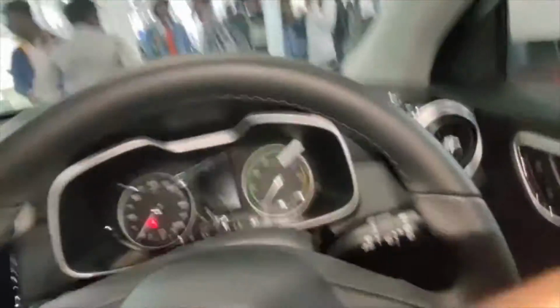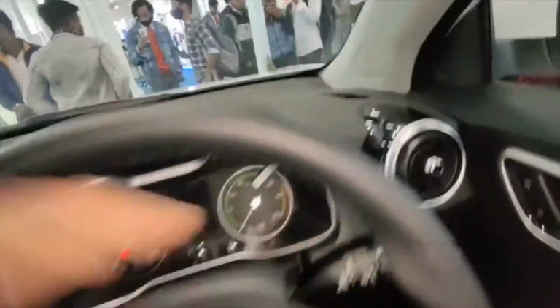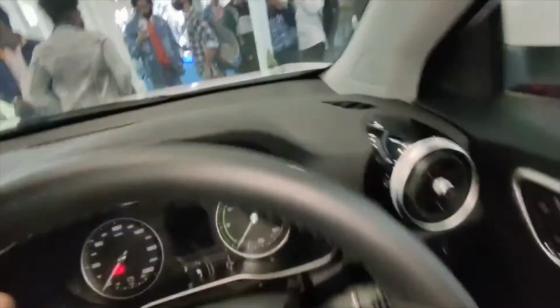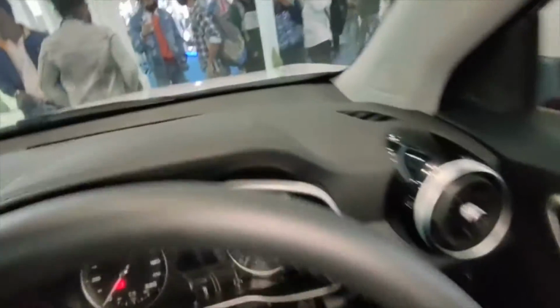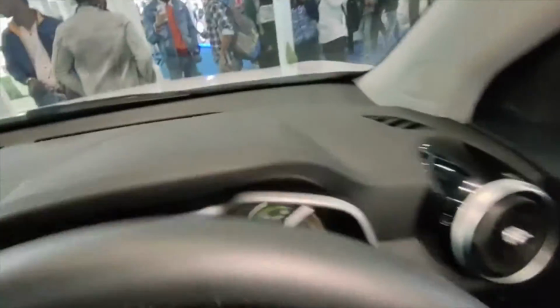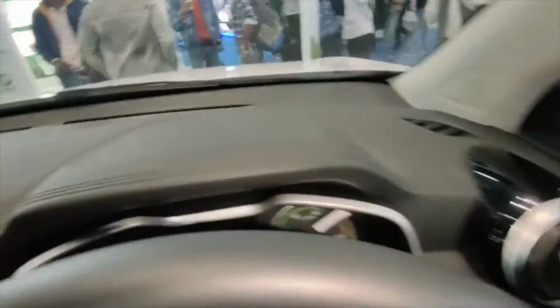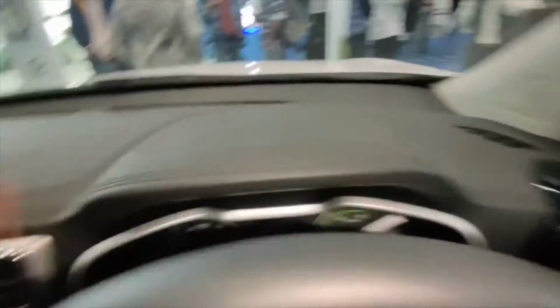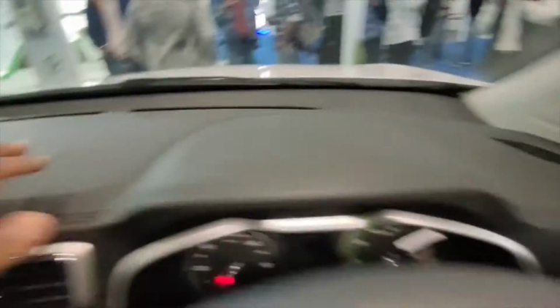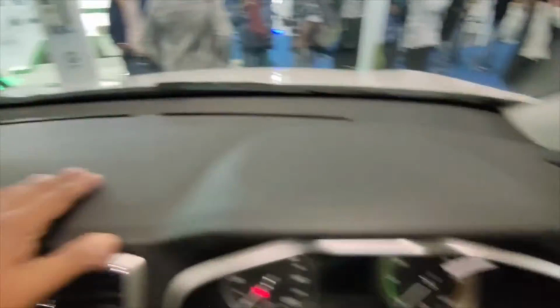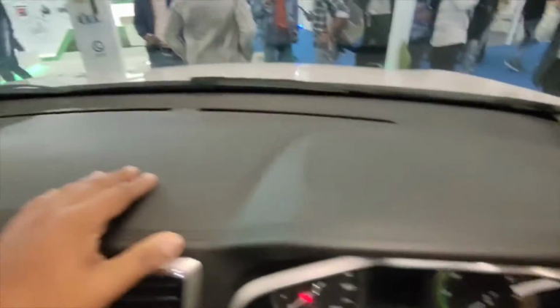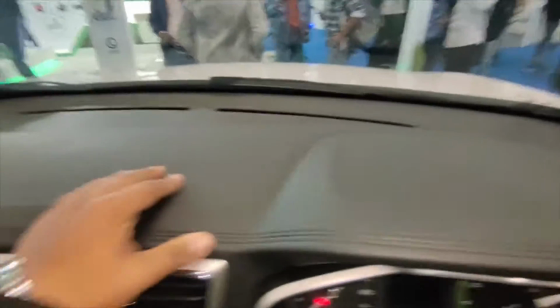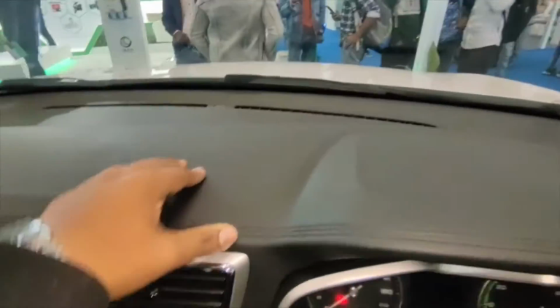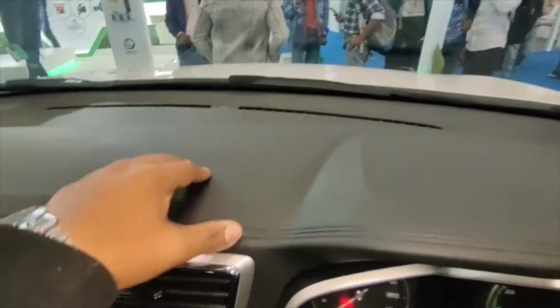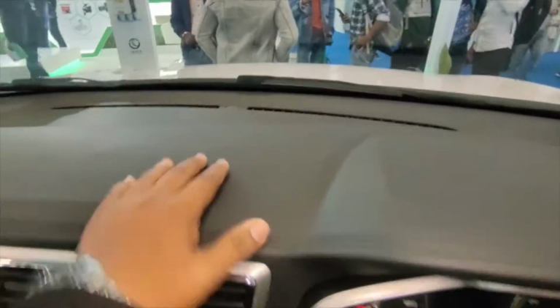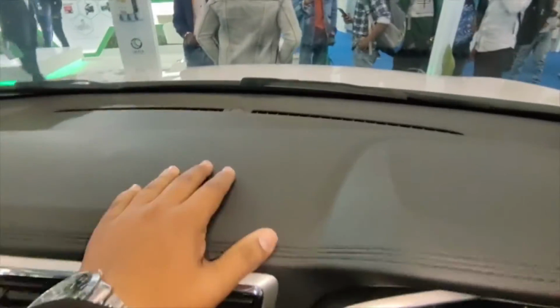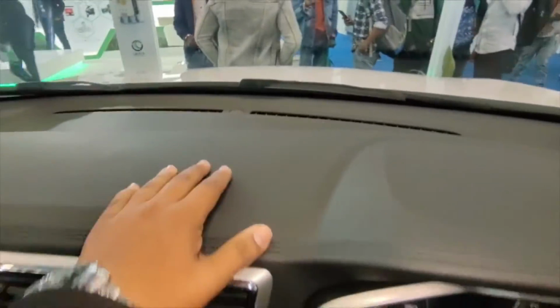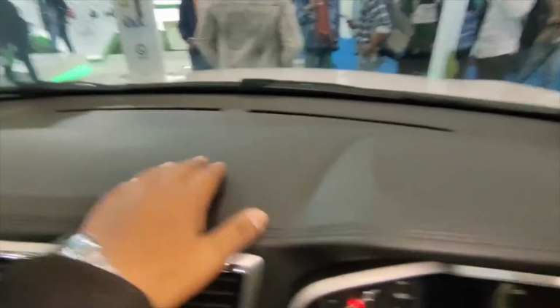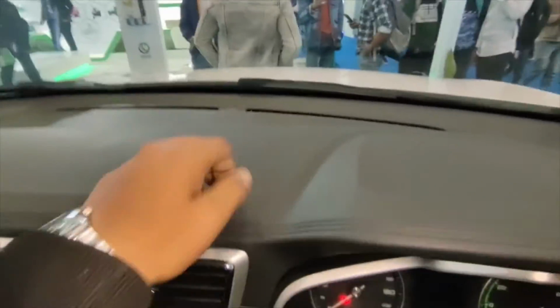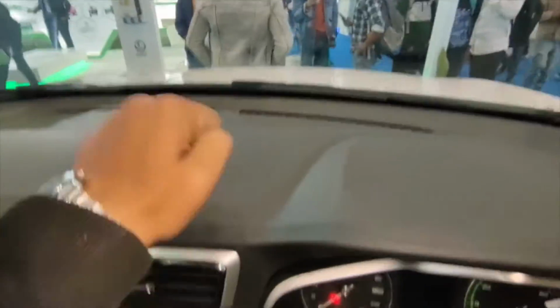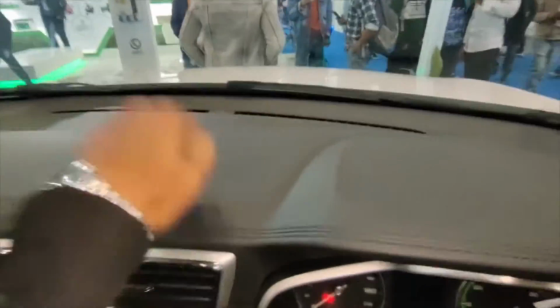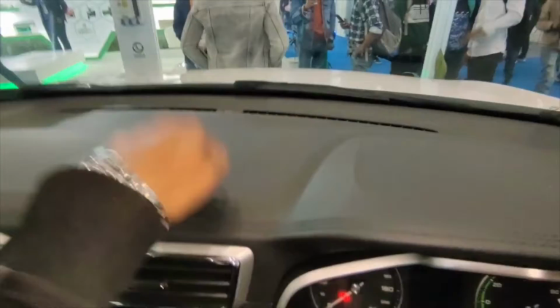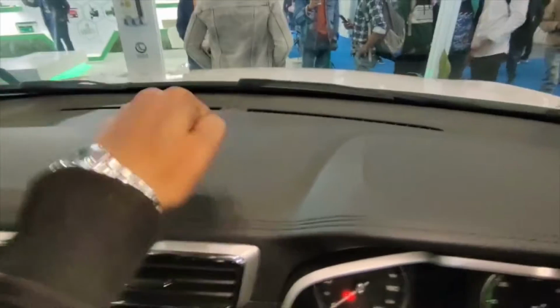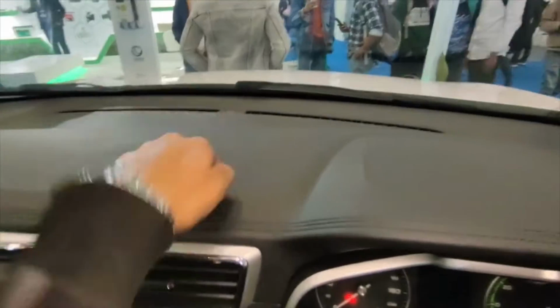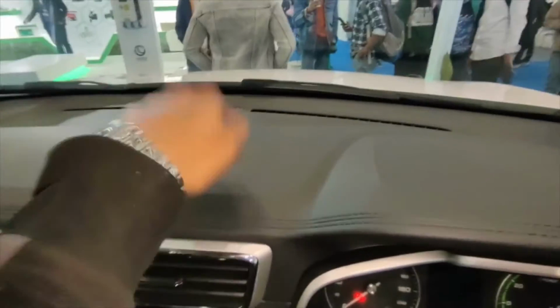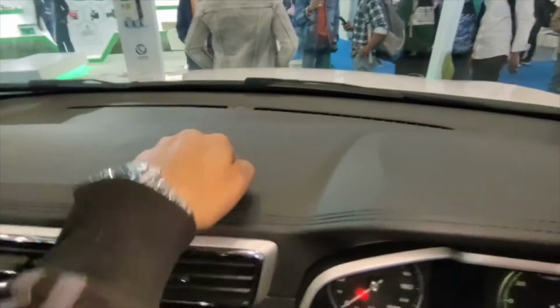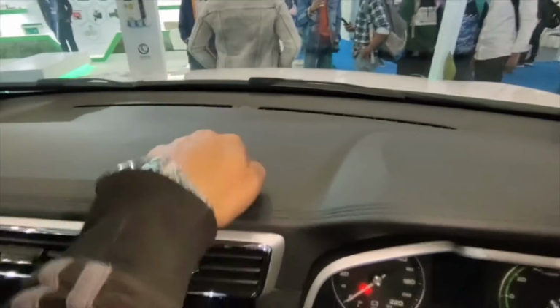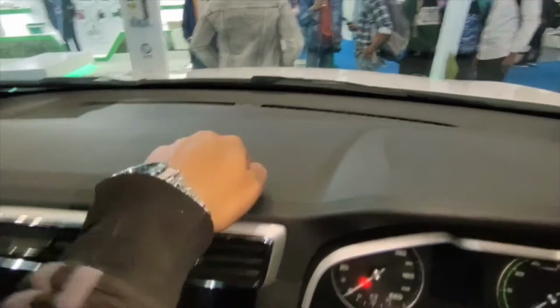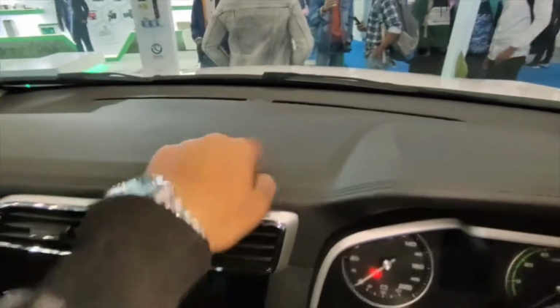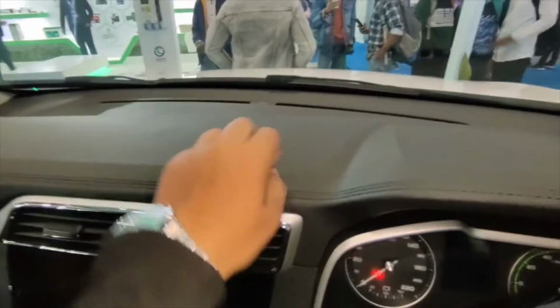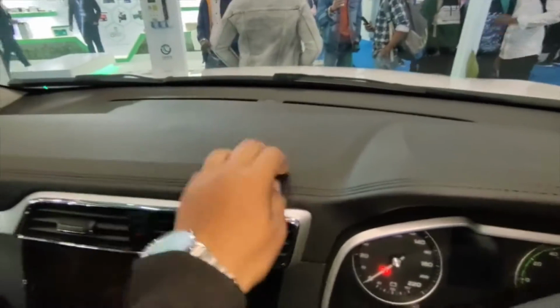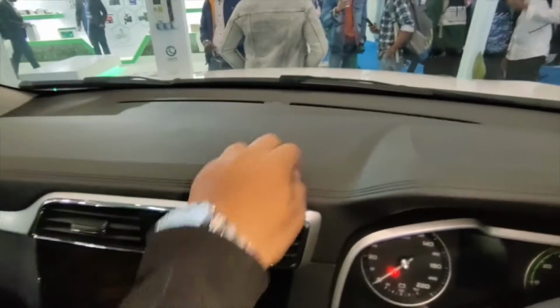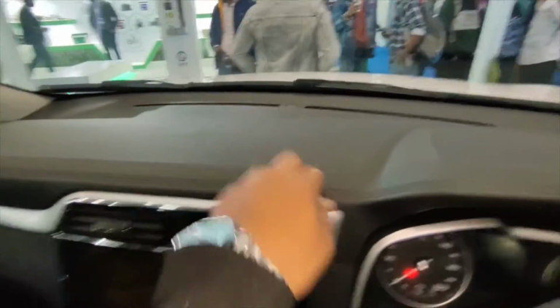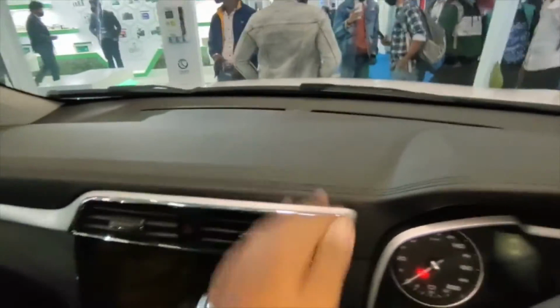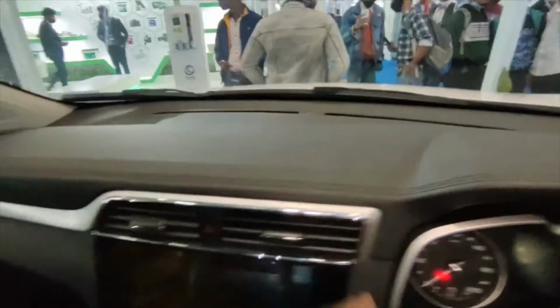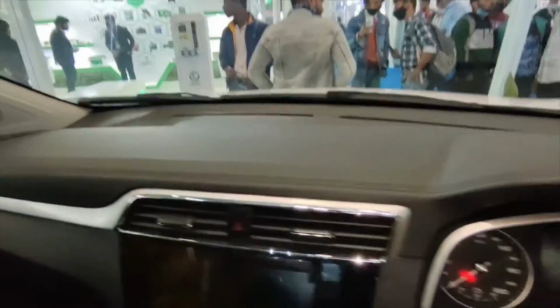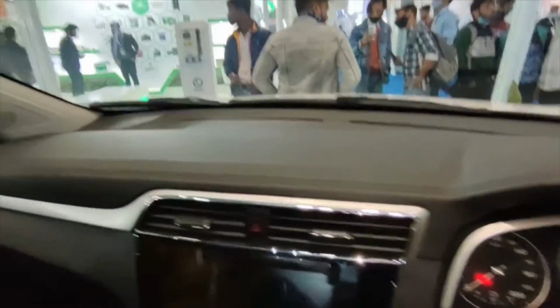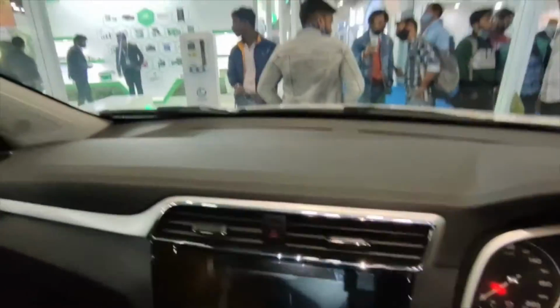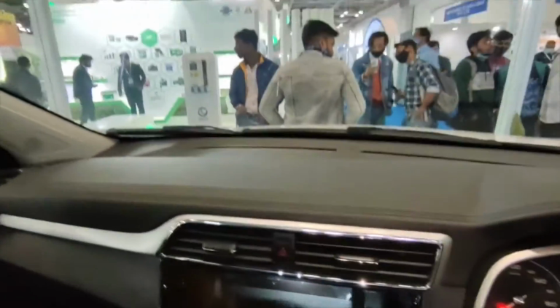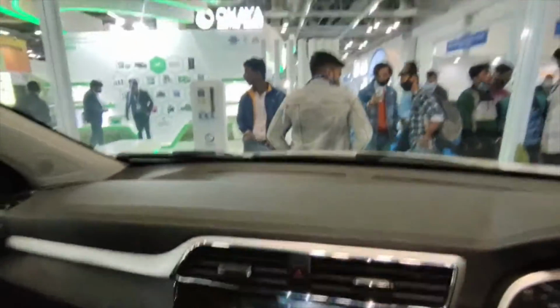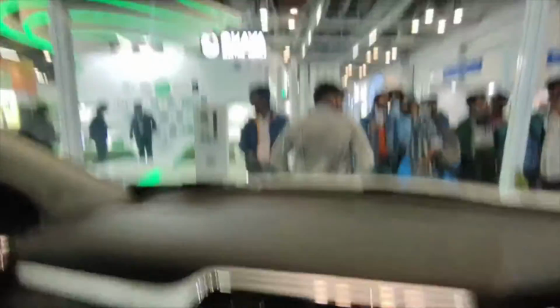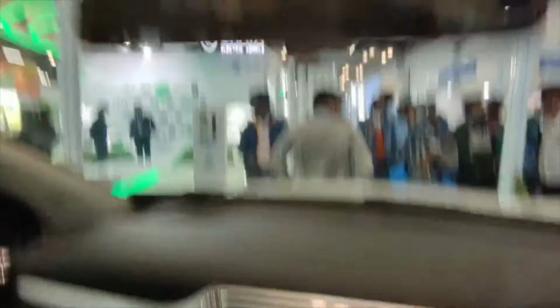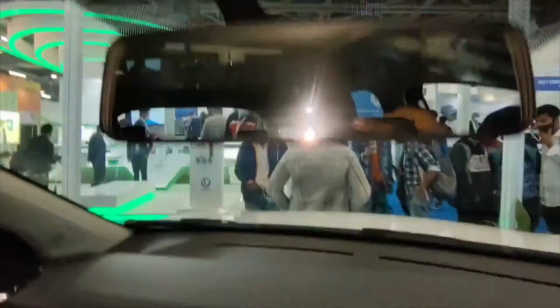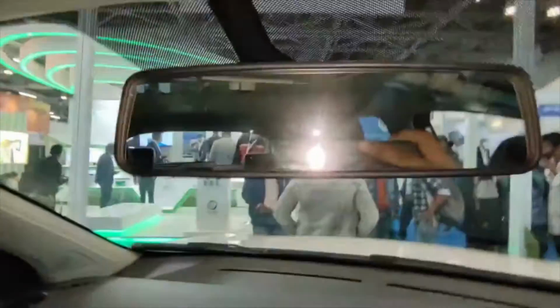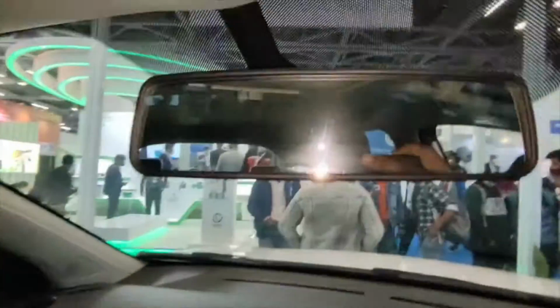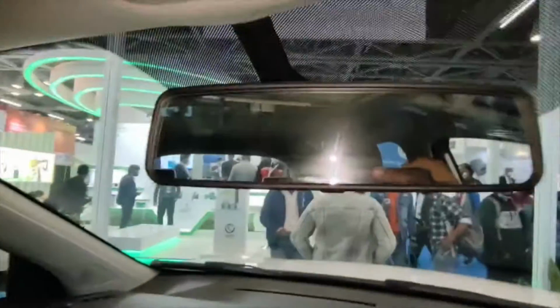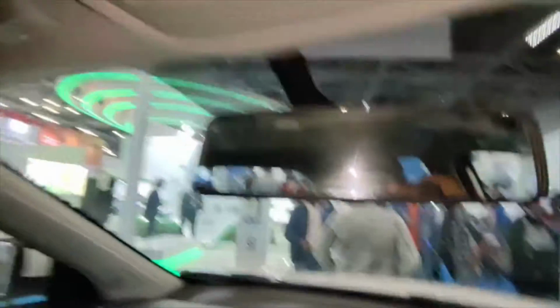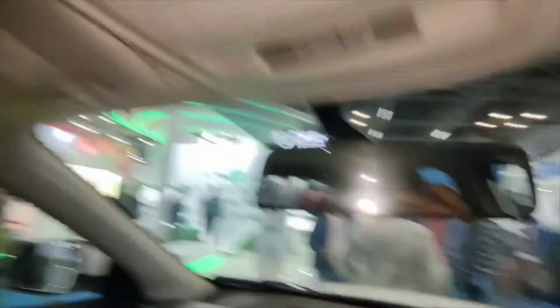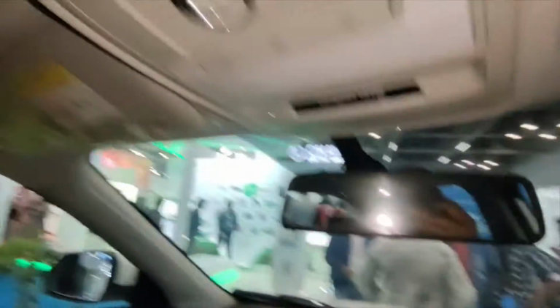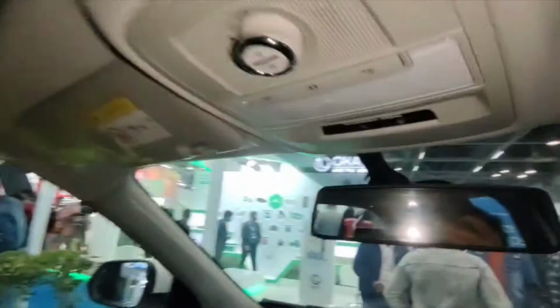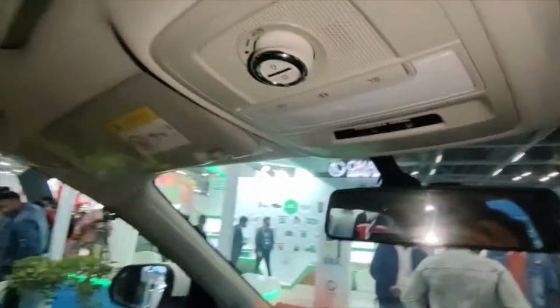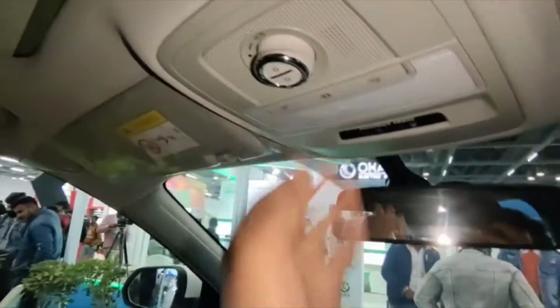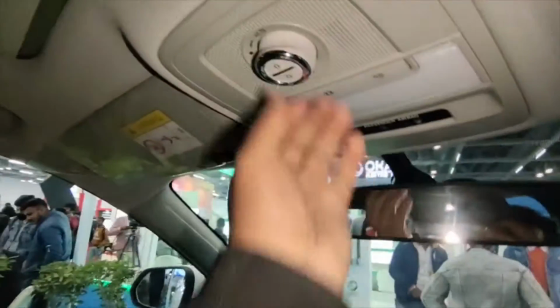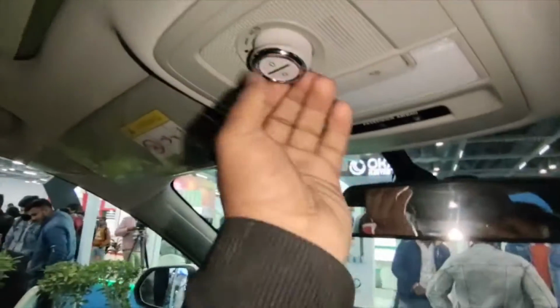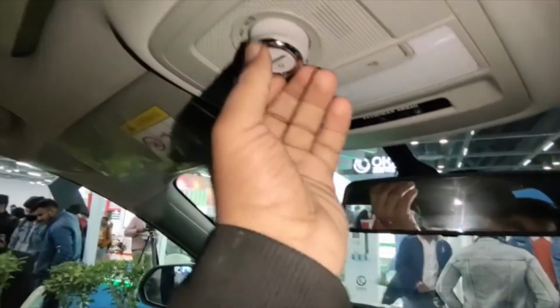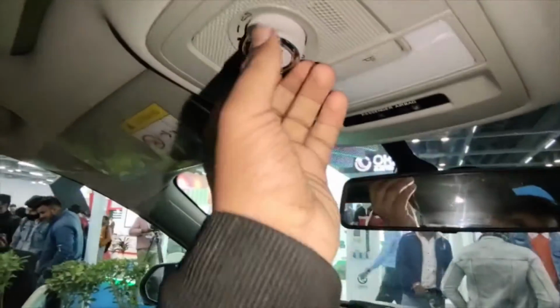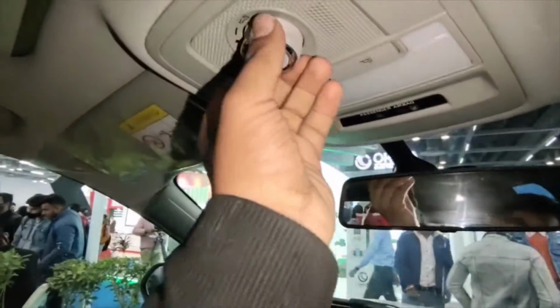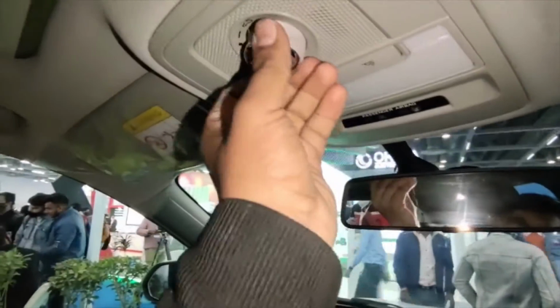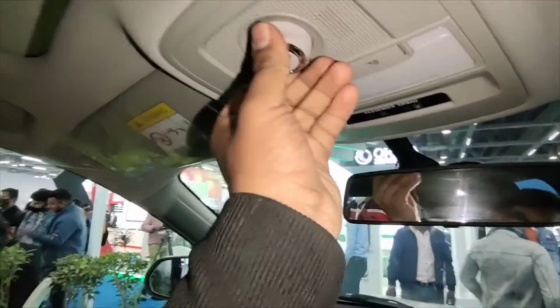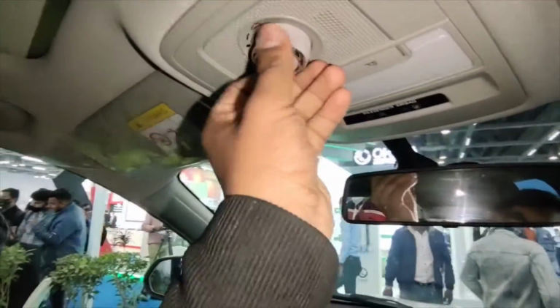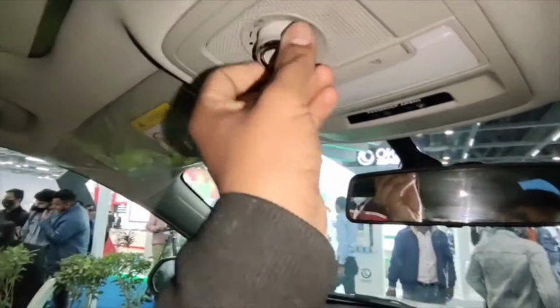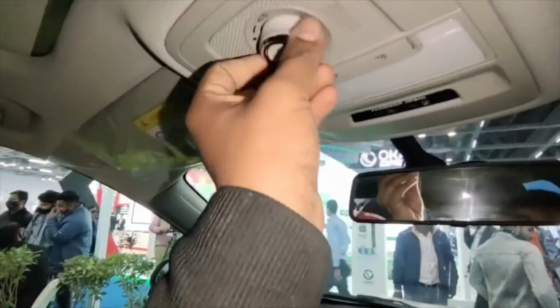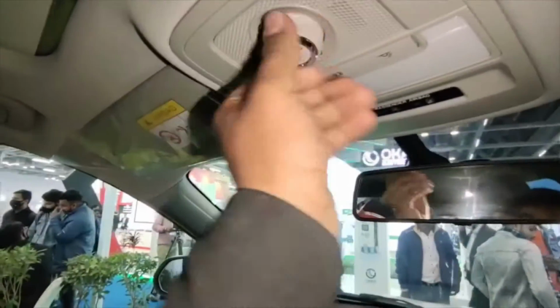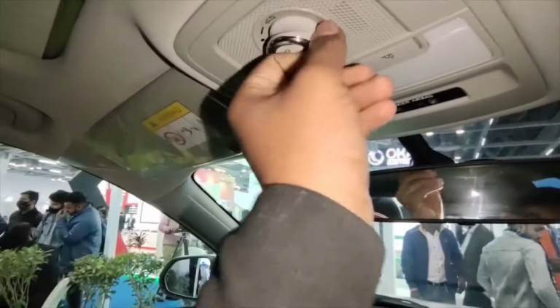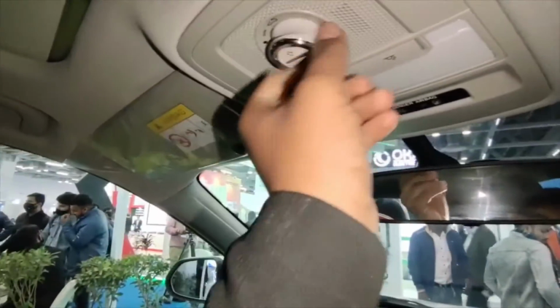Look, it's full of leather. I don't know if it's hard plastic. There's a mirror, and there's sunroof operation here.